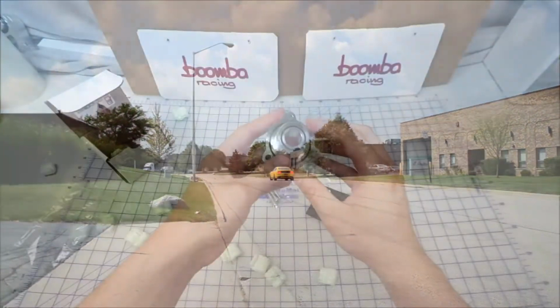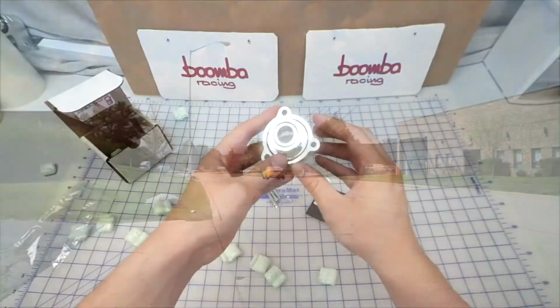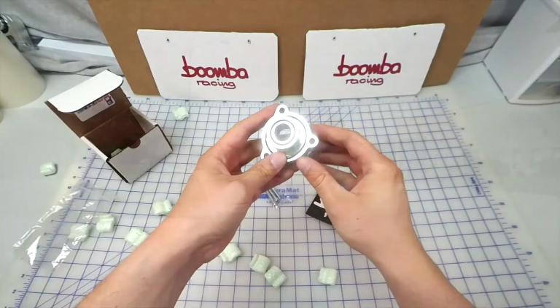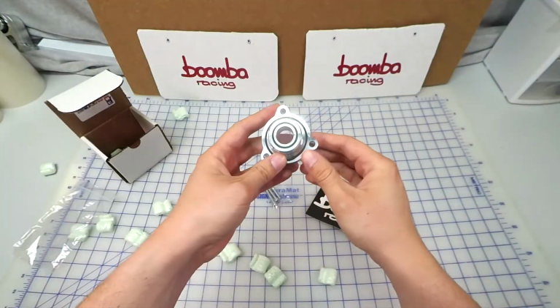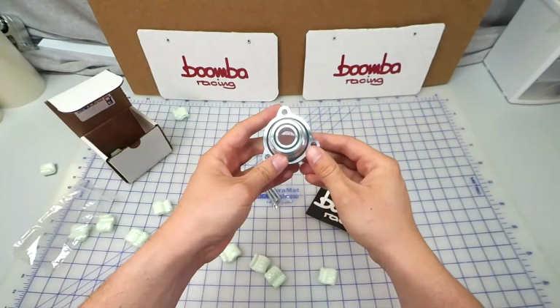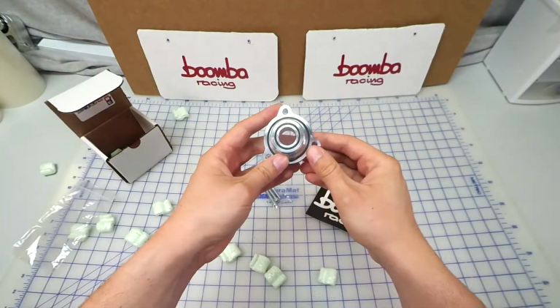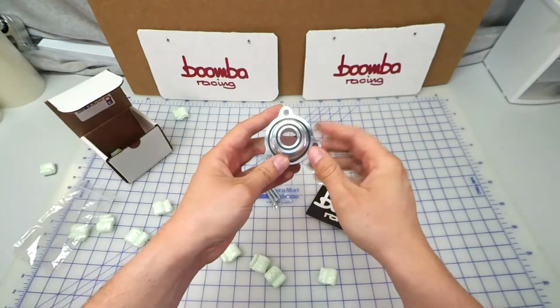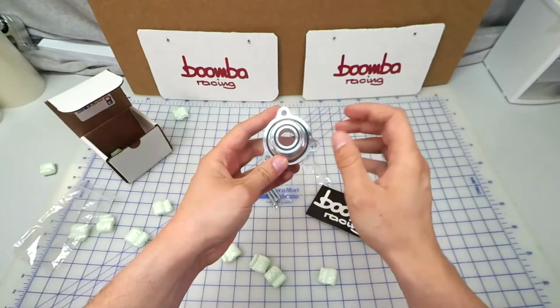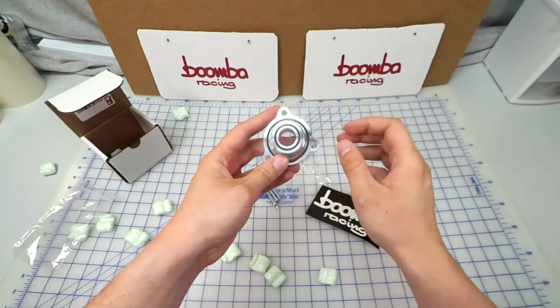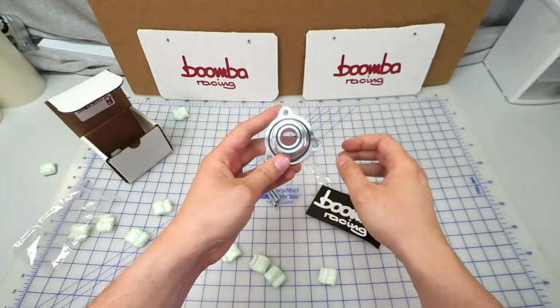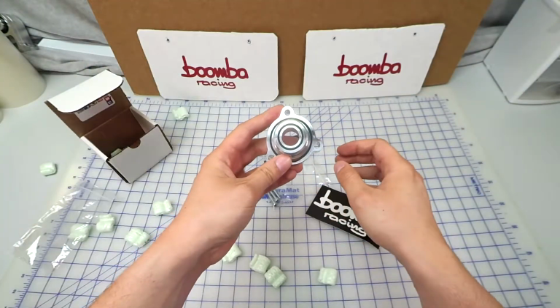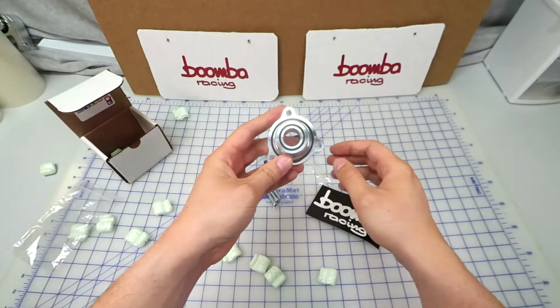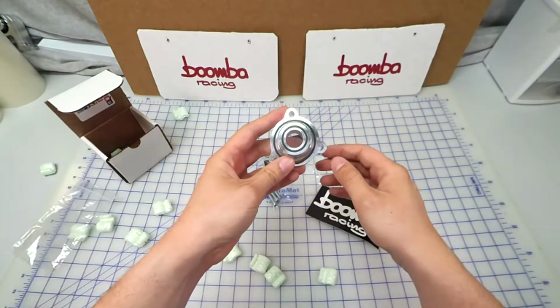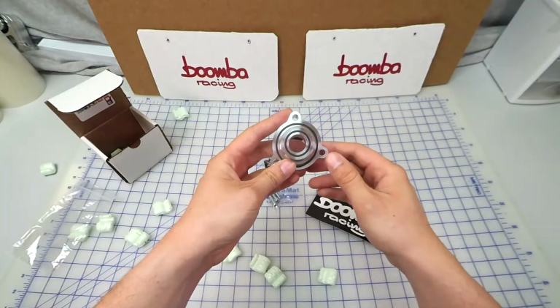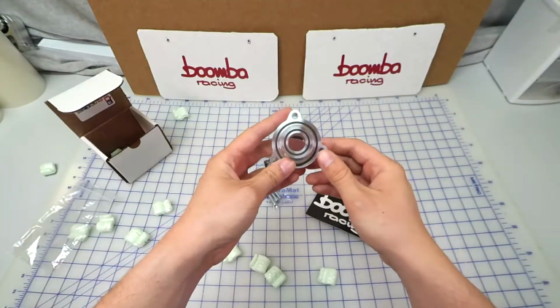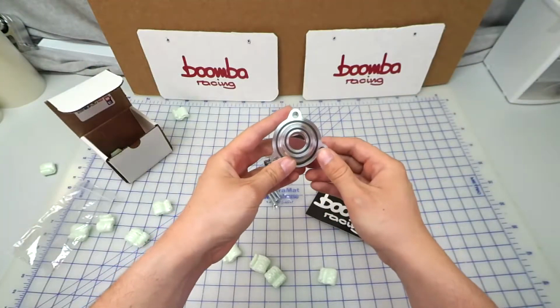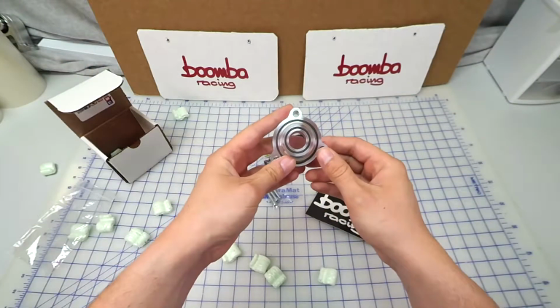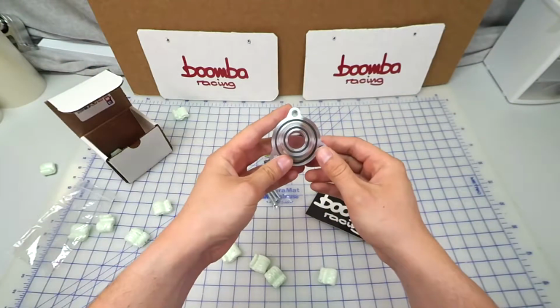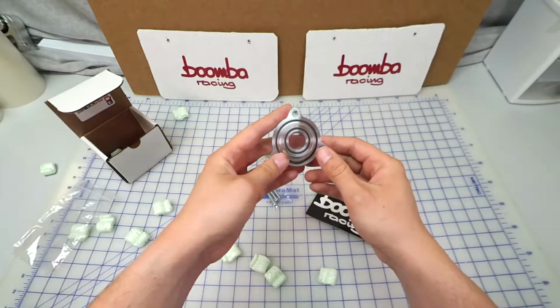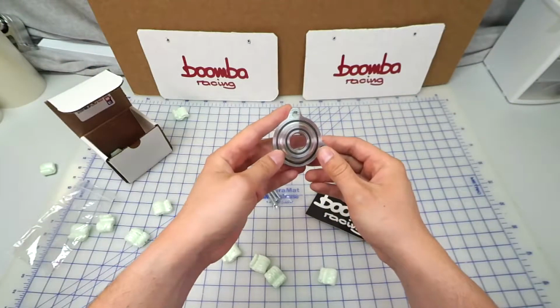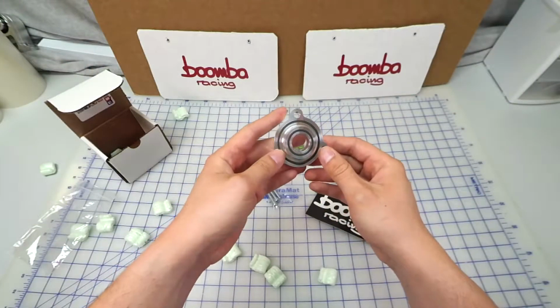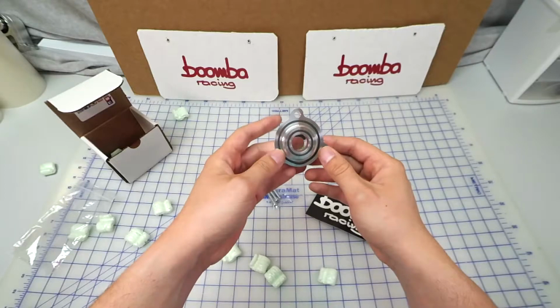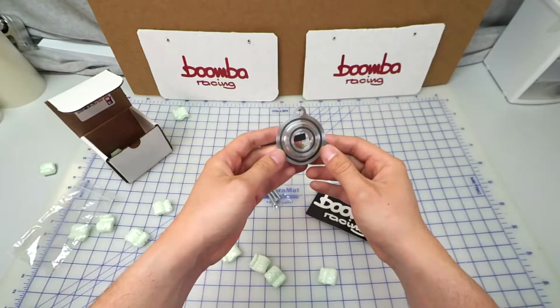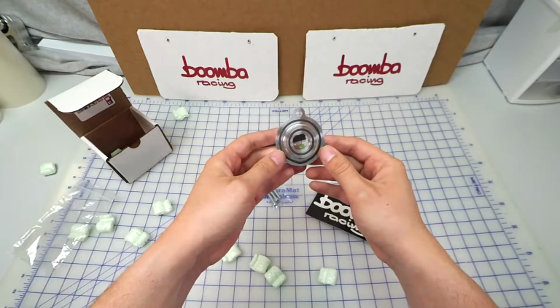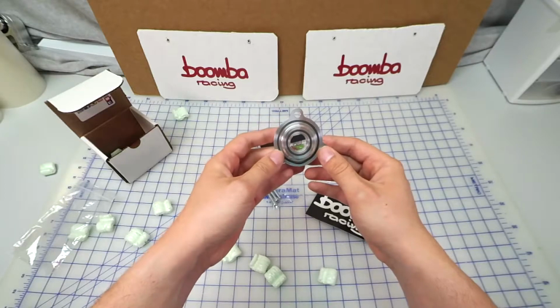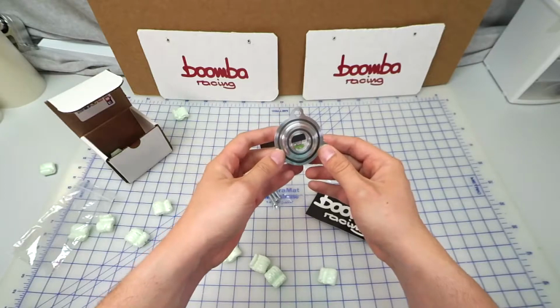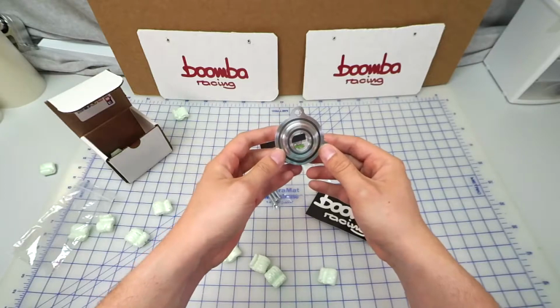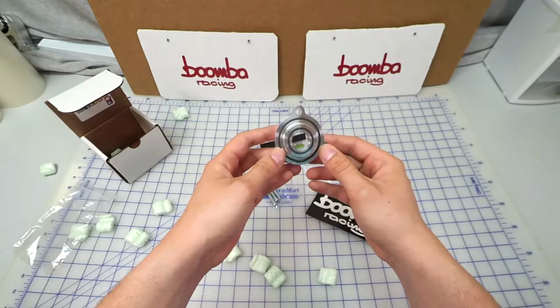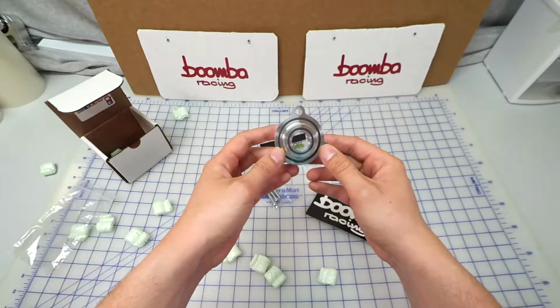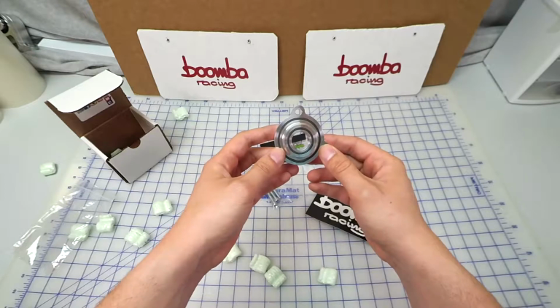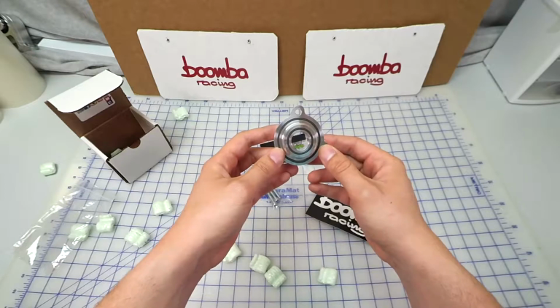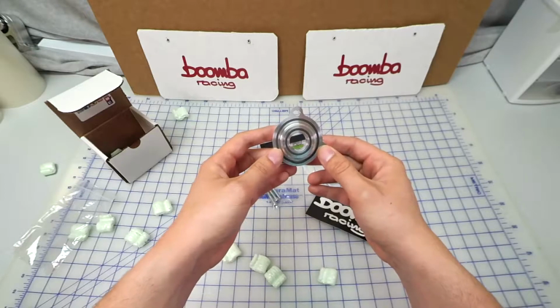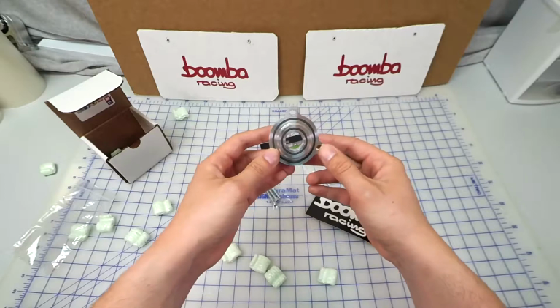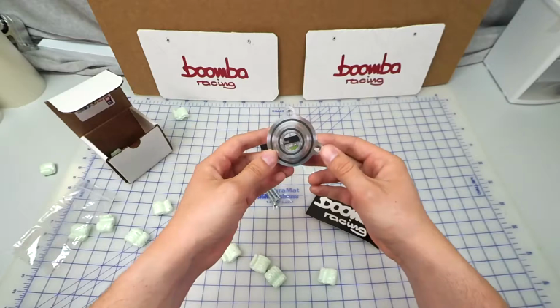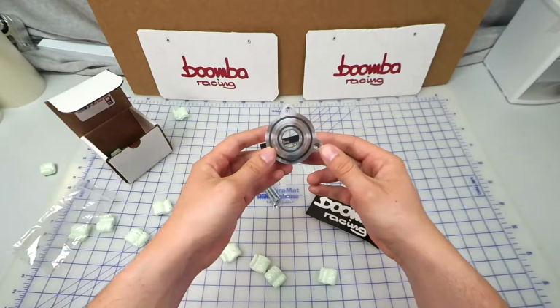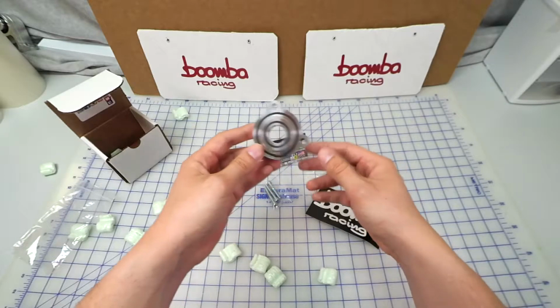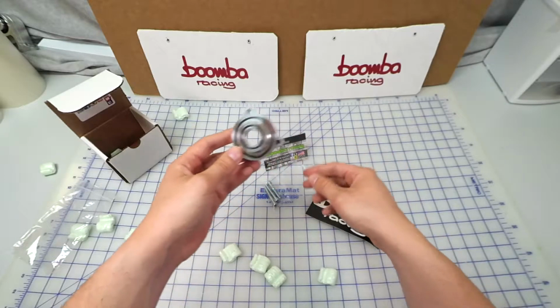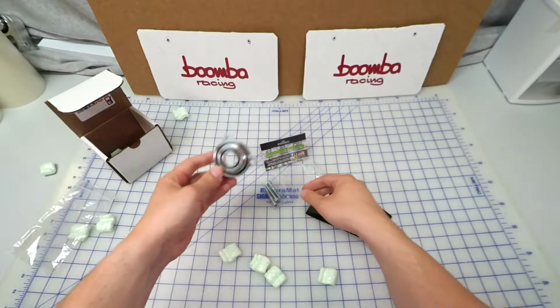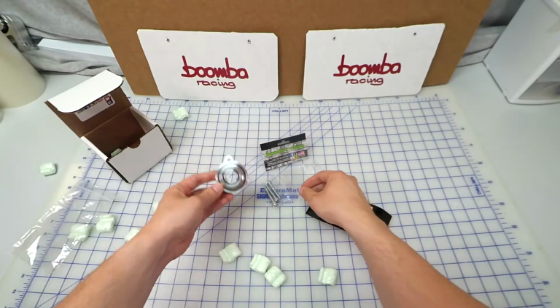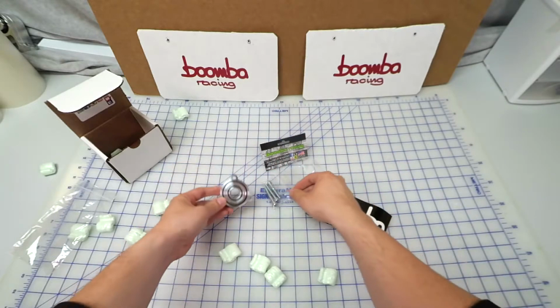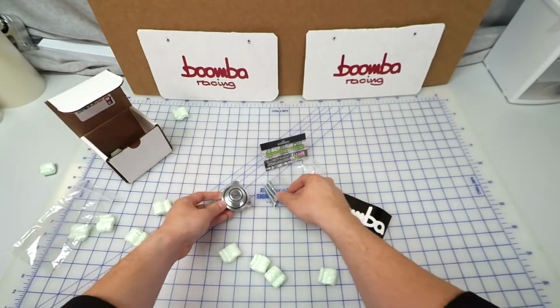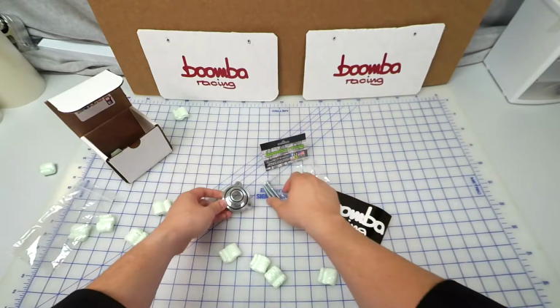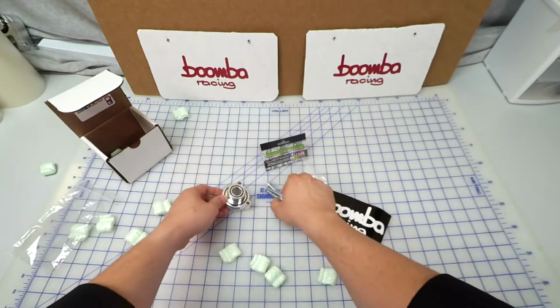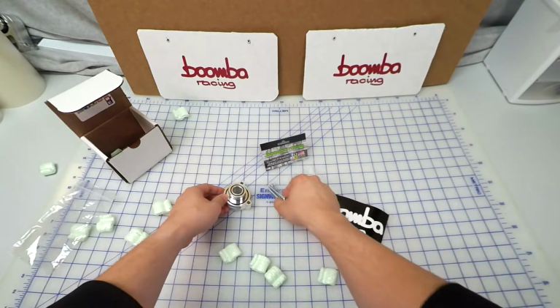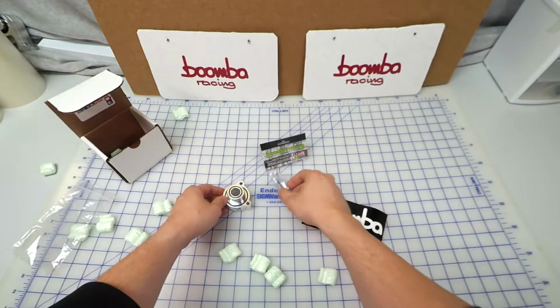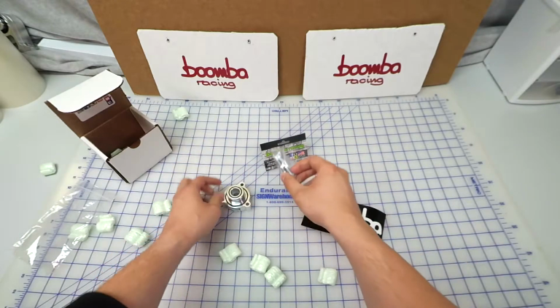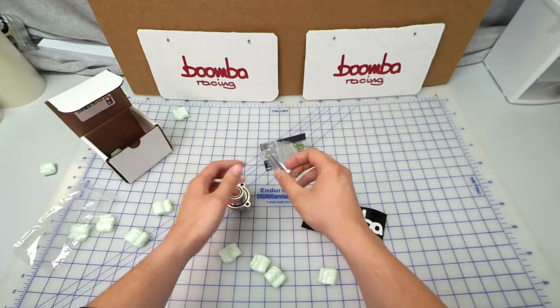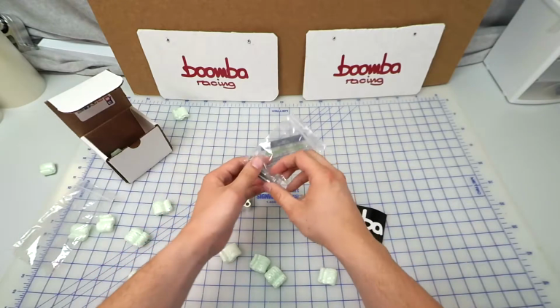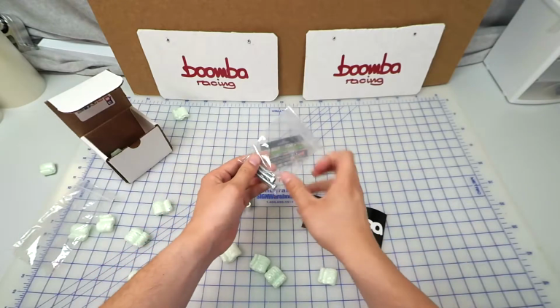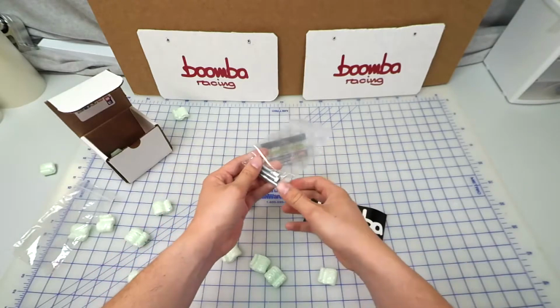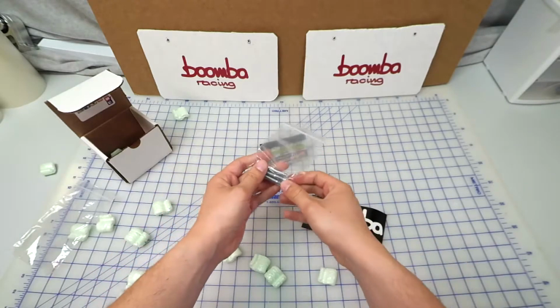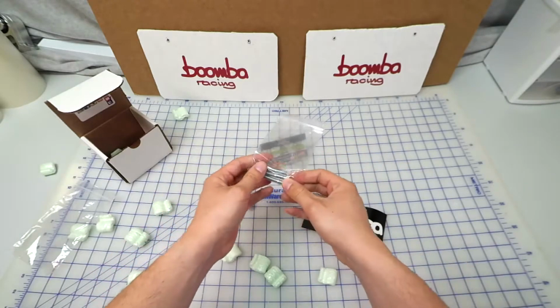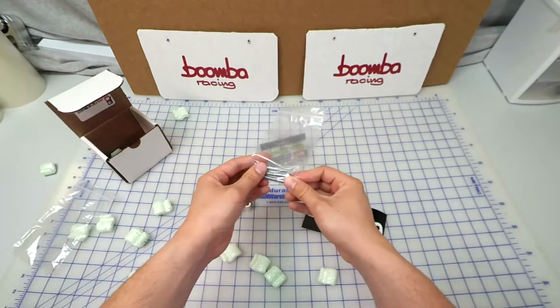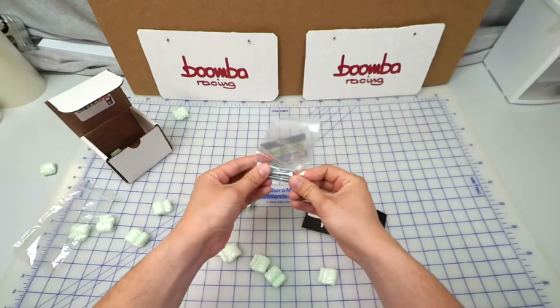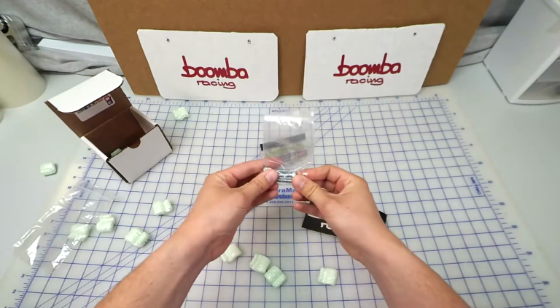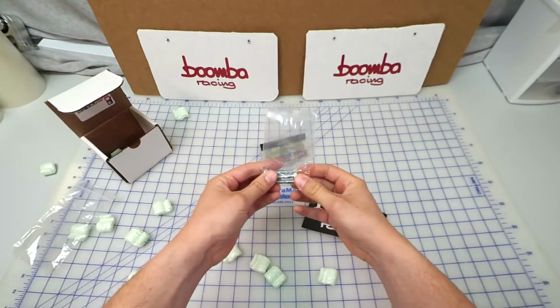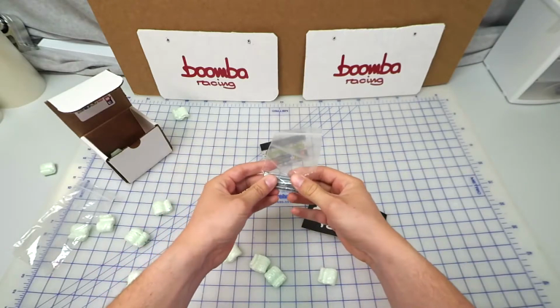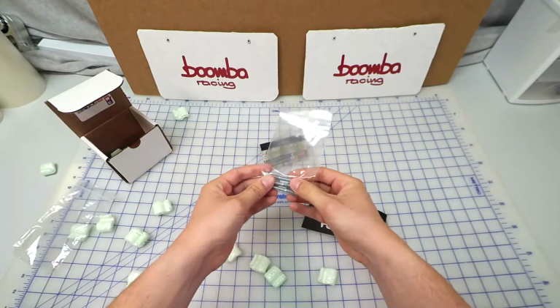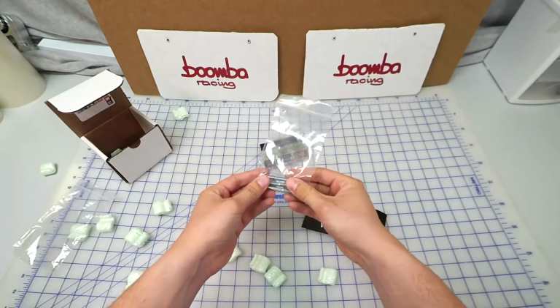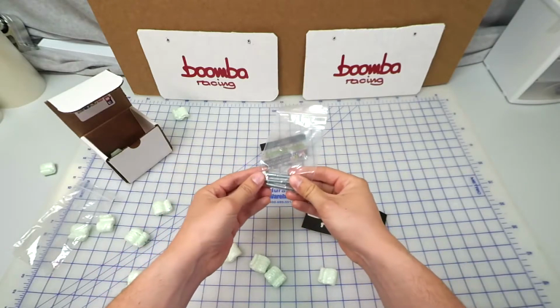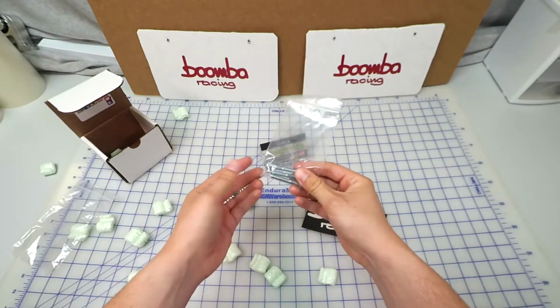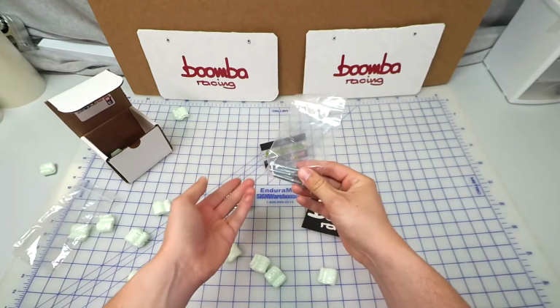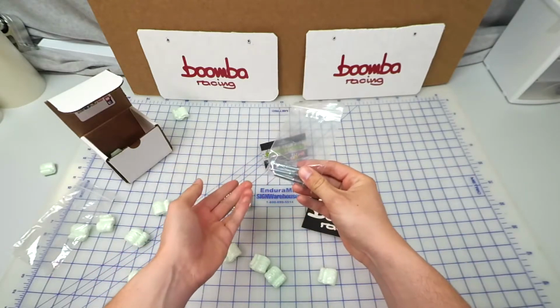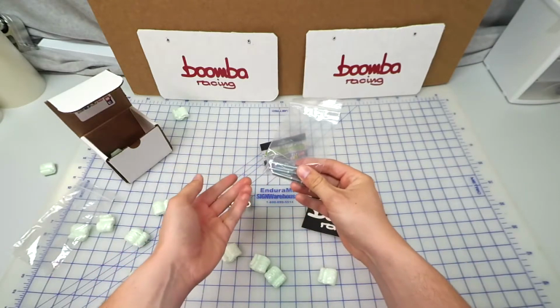This piece is truly plug and play. There is no tune required to run this piece, and all installation hardware is included.